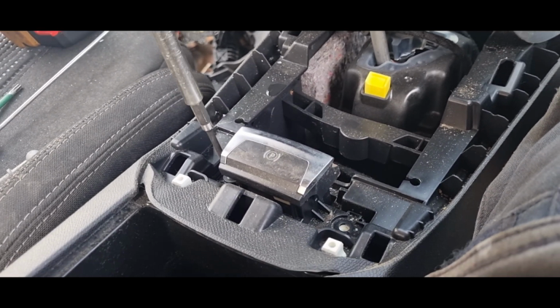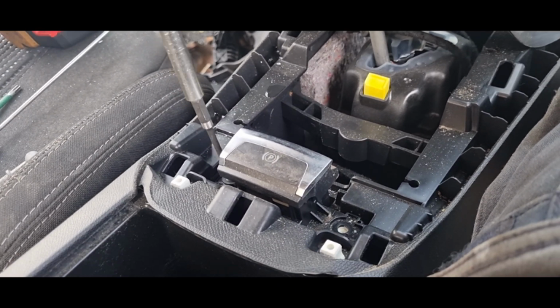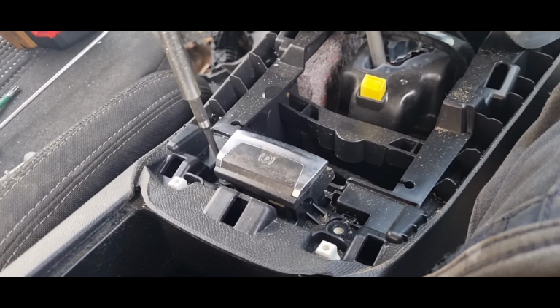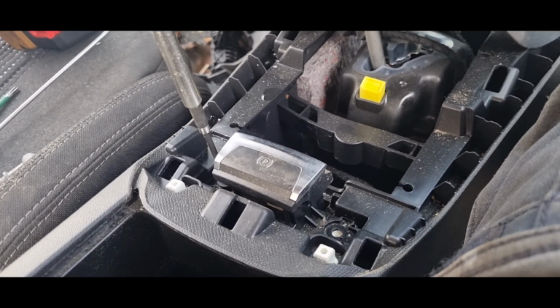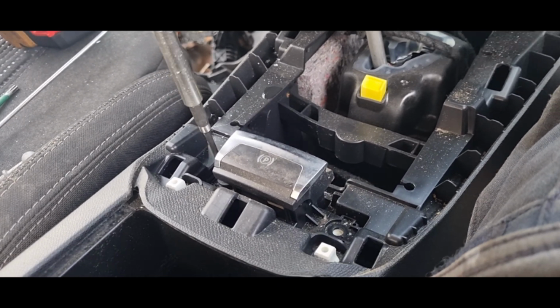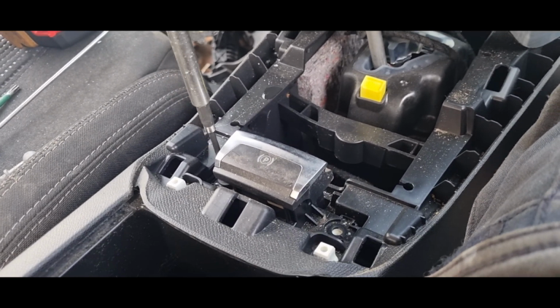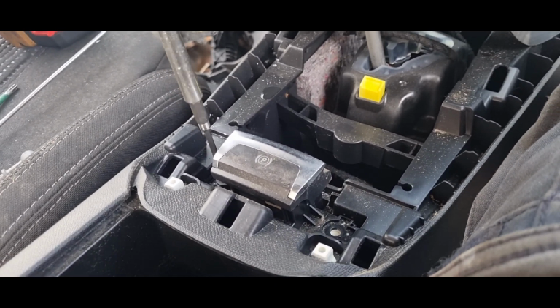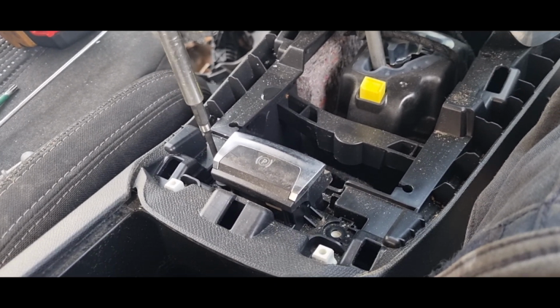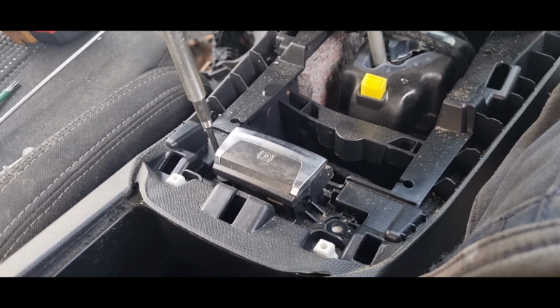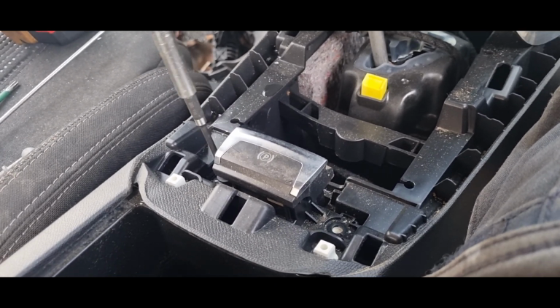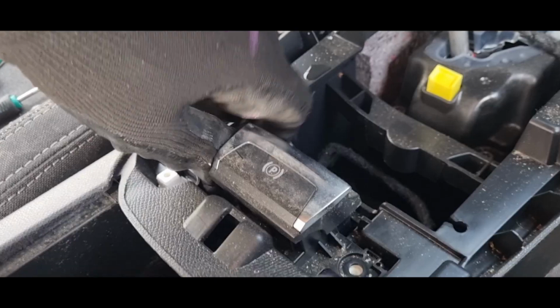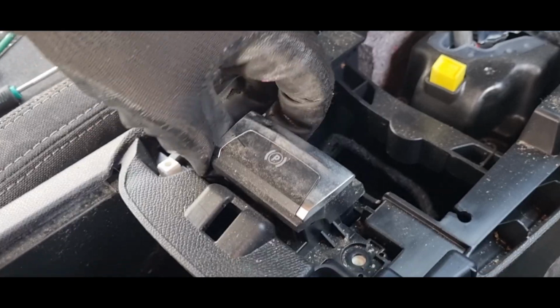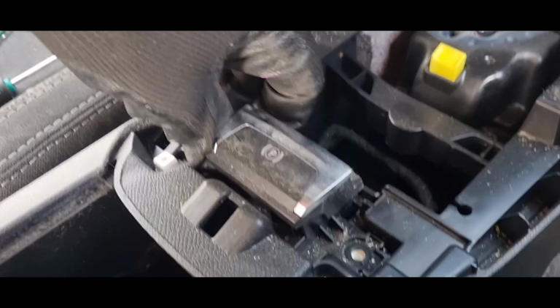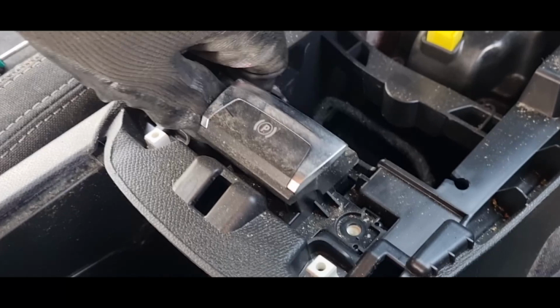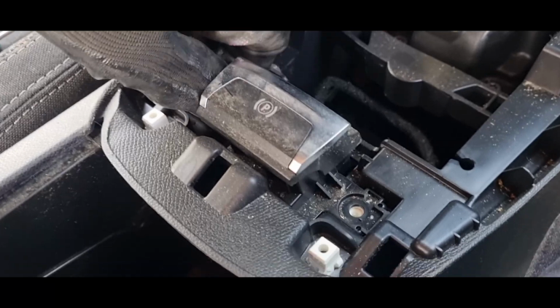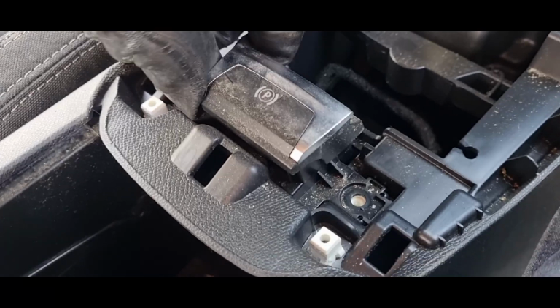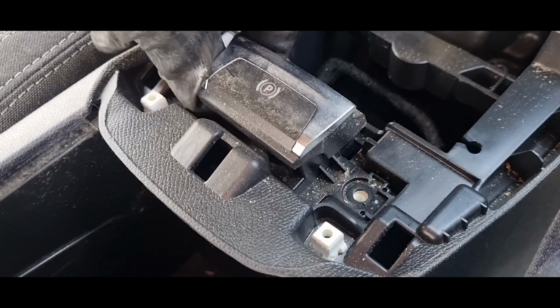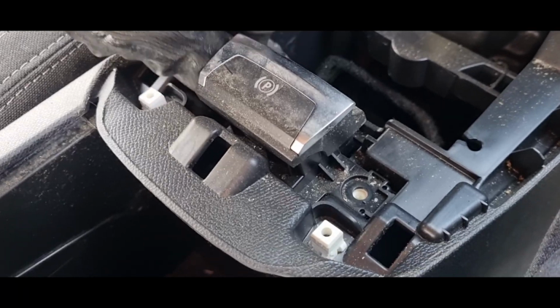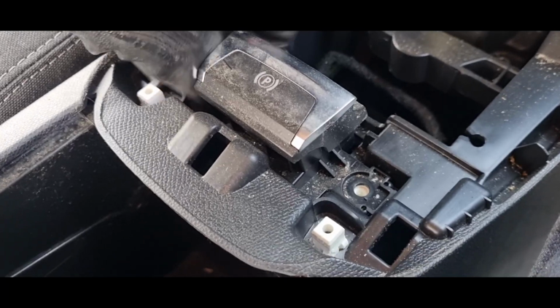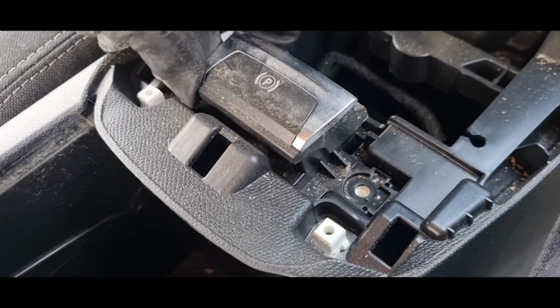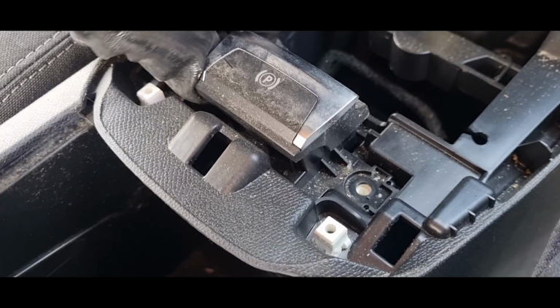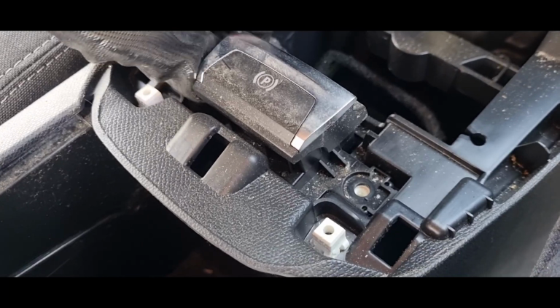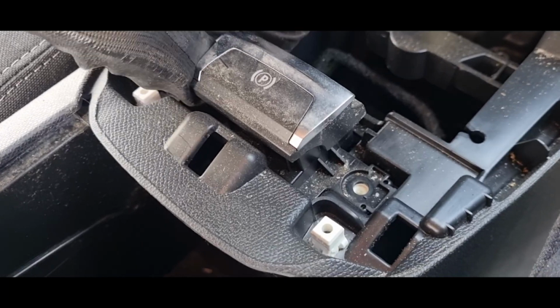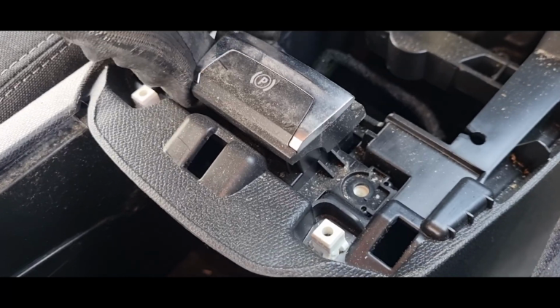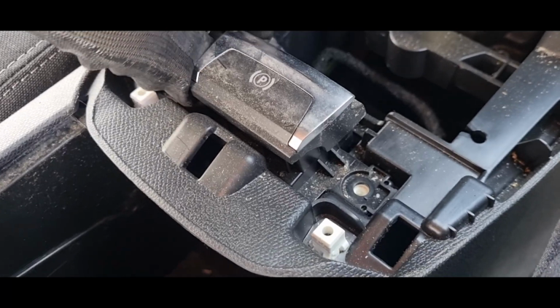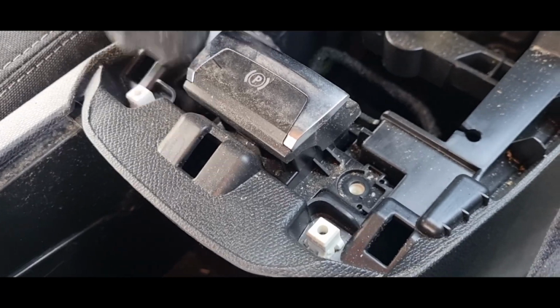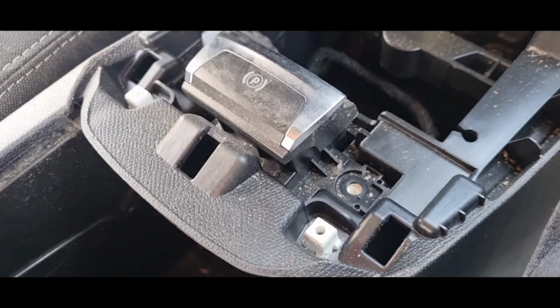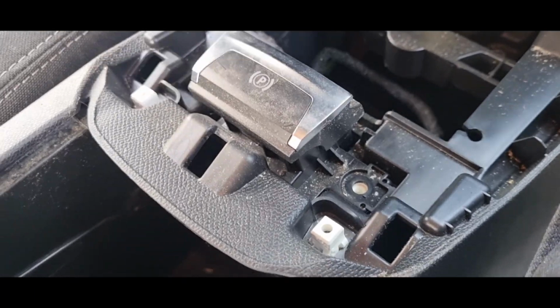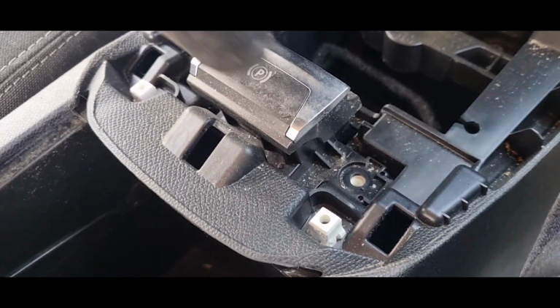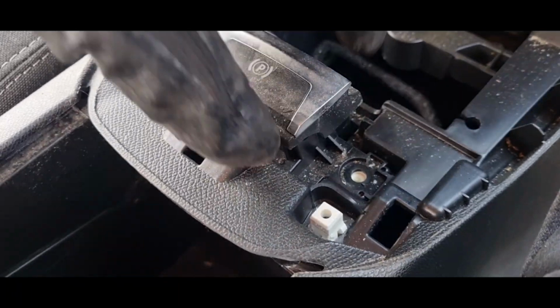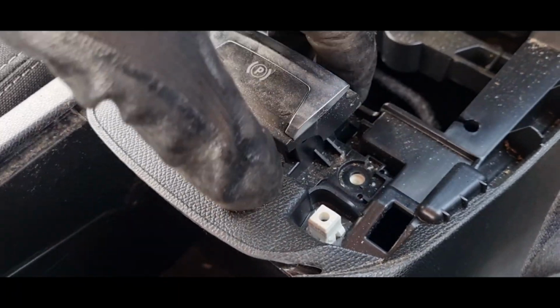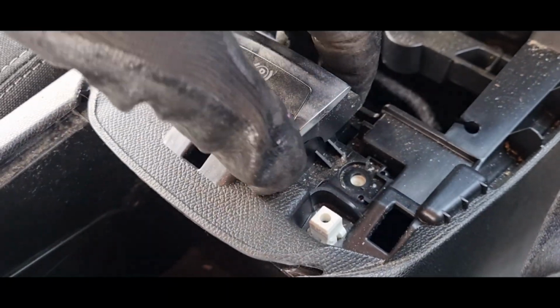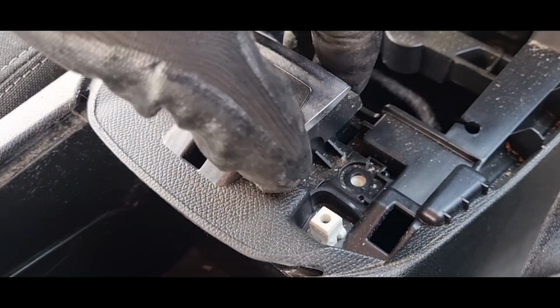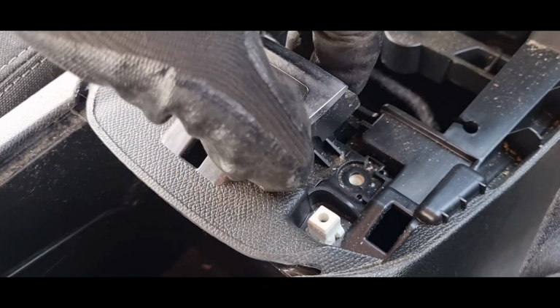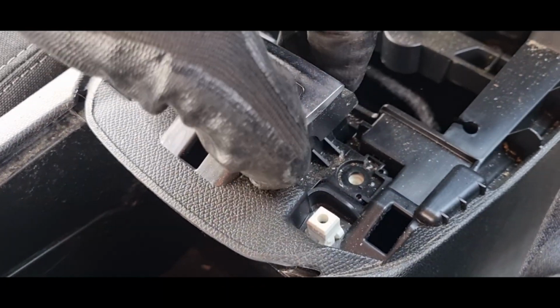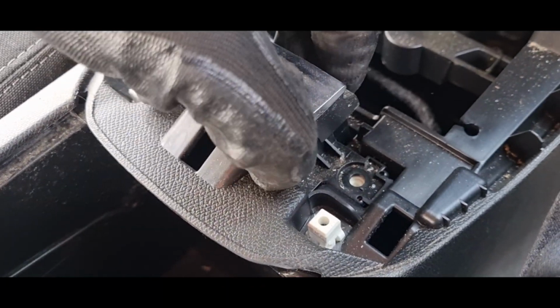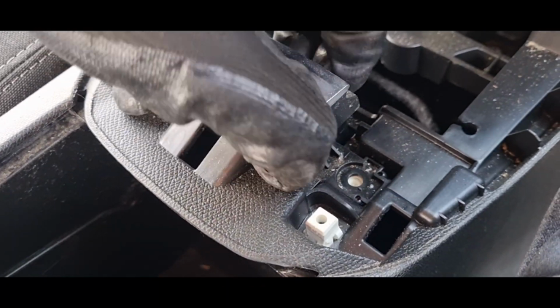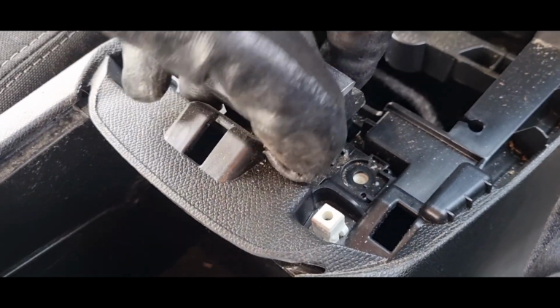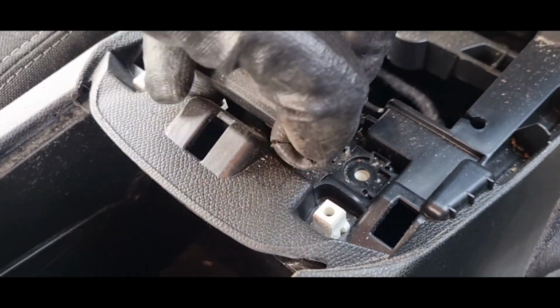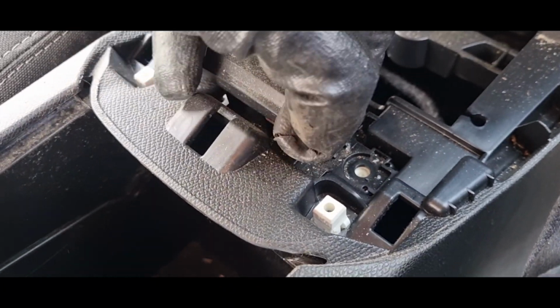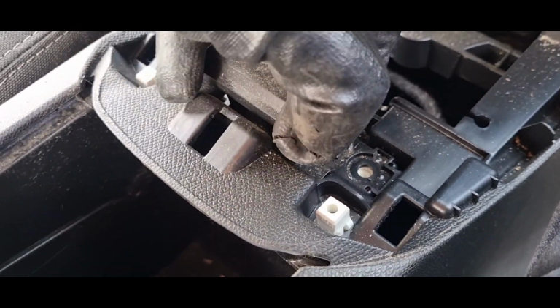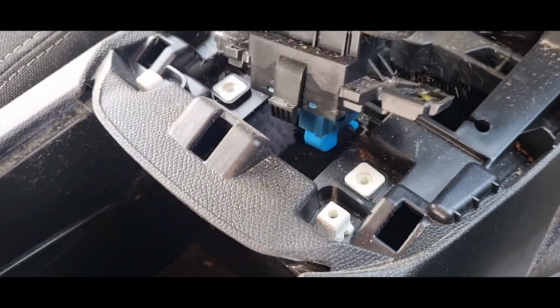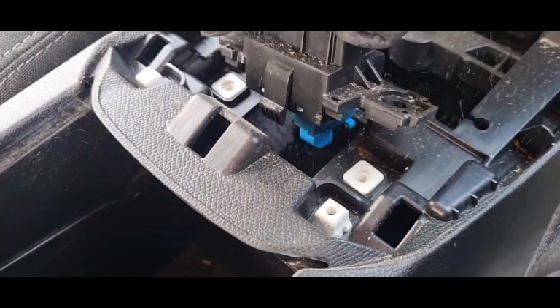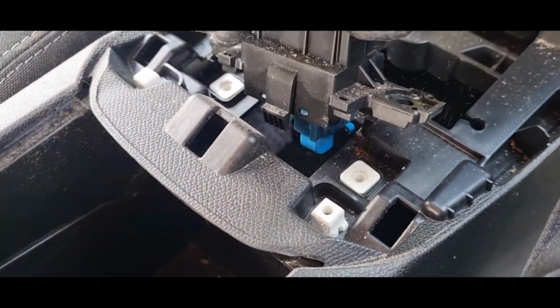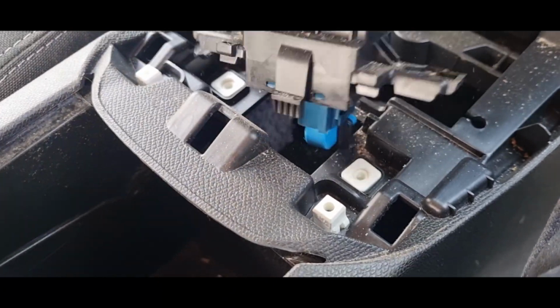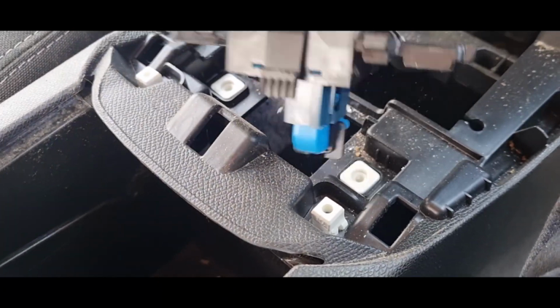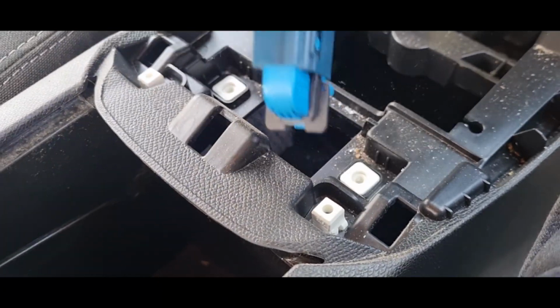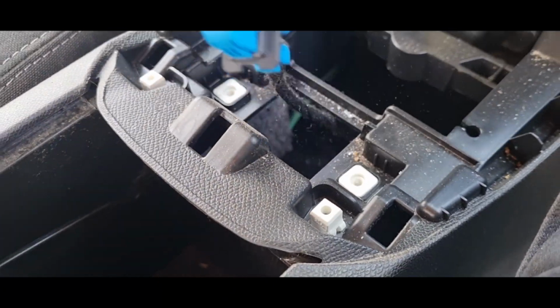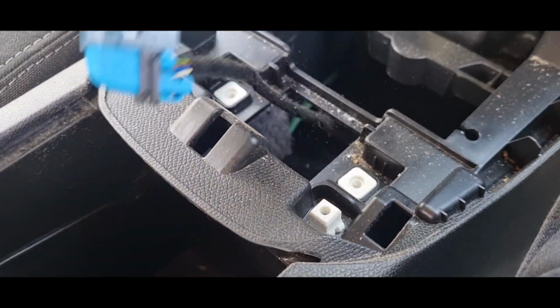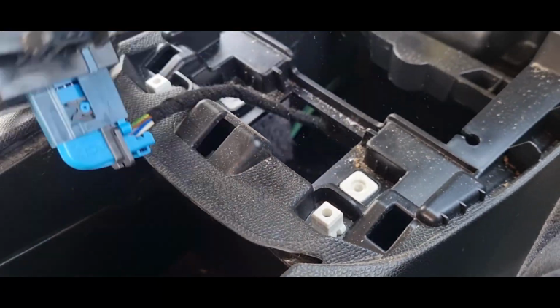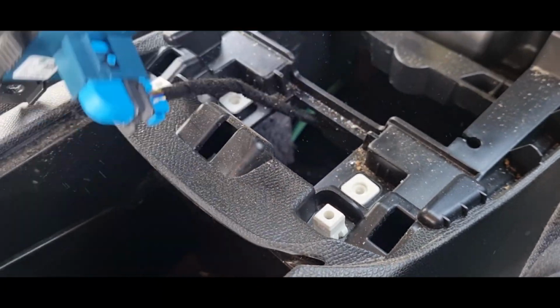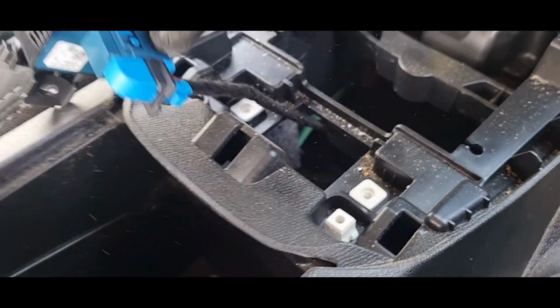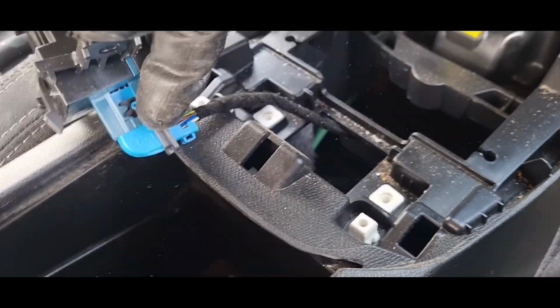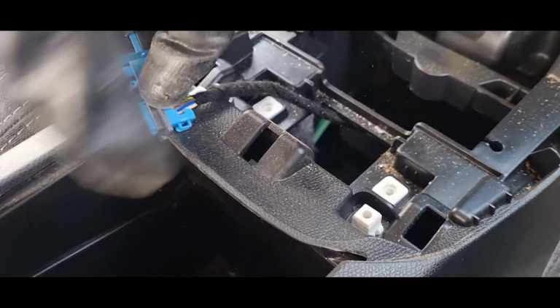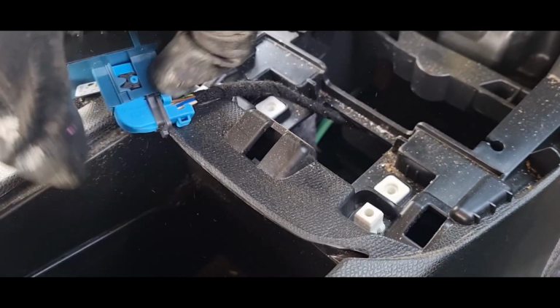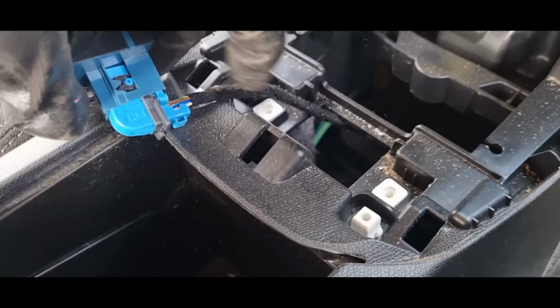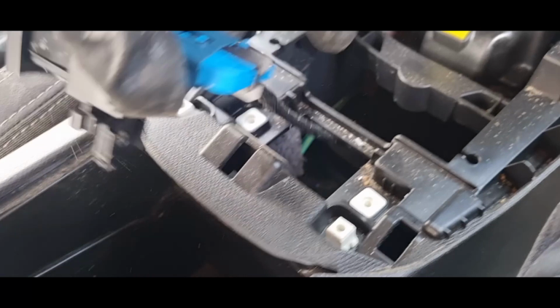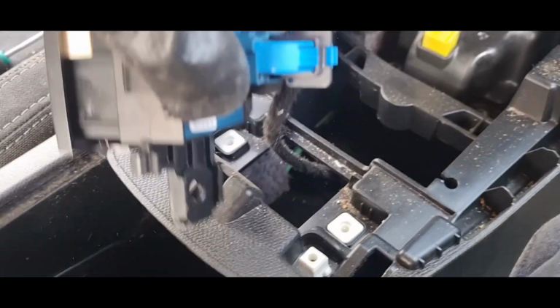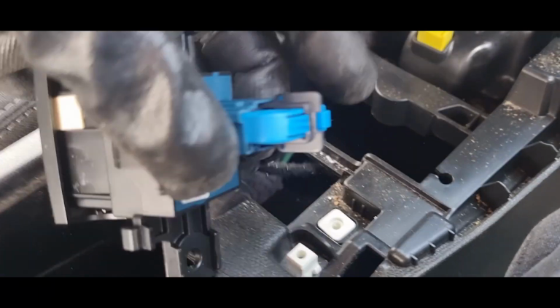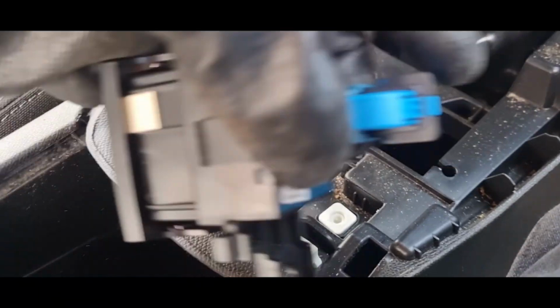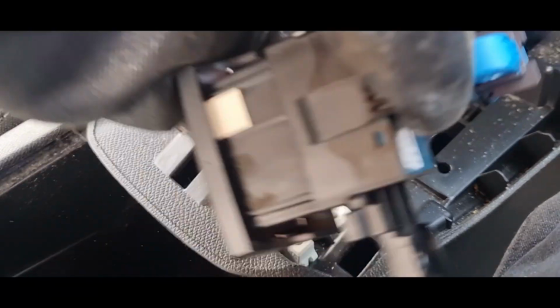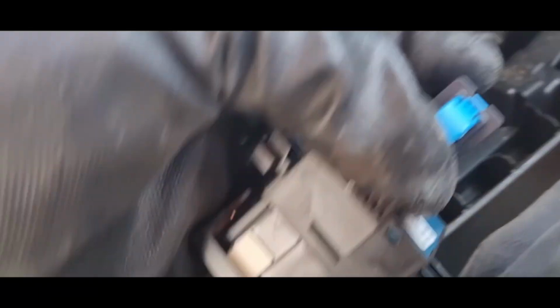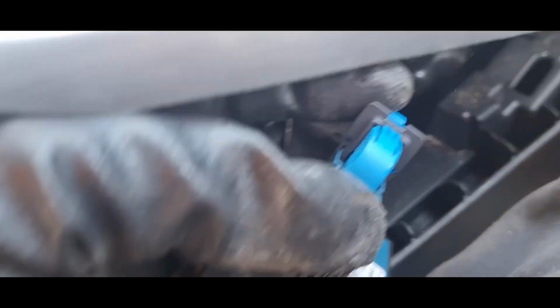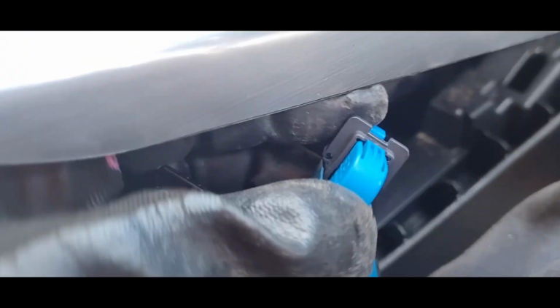Once the screws are off, just pull off the switch and you'll need to unplug the cable.